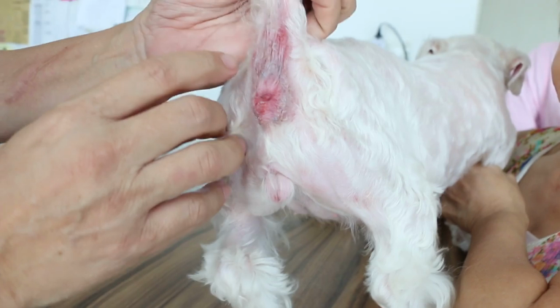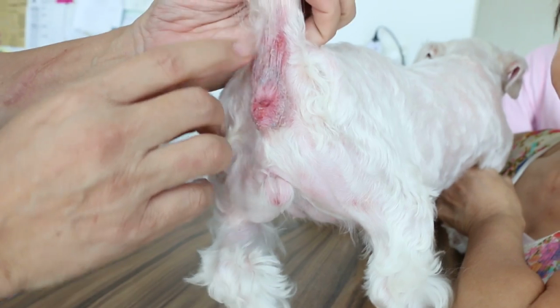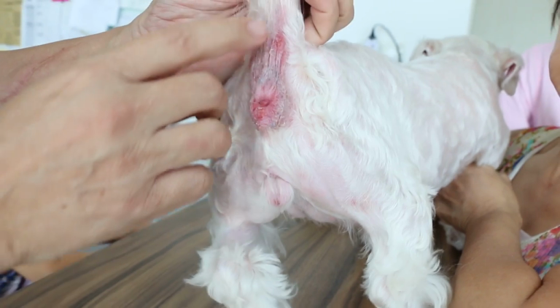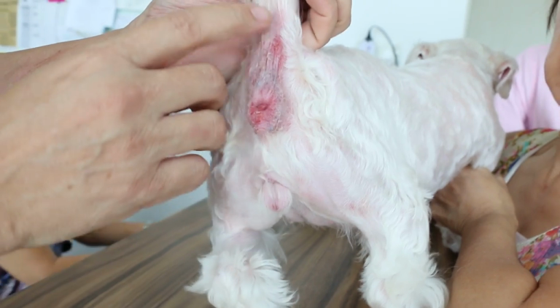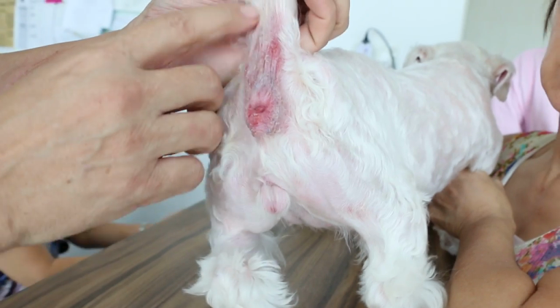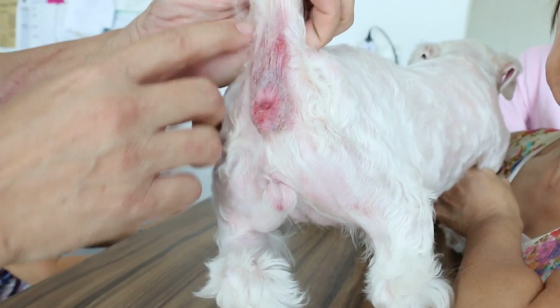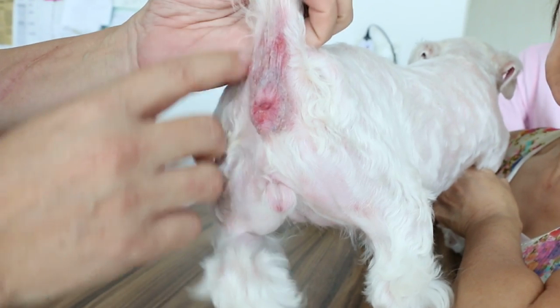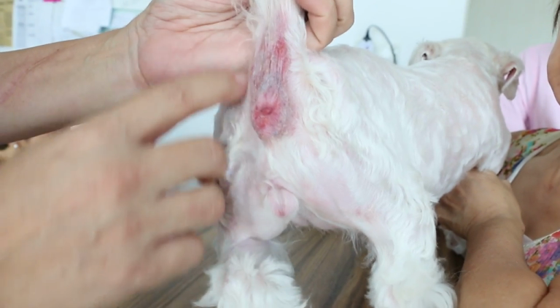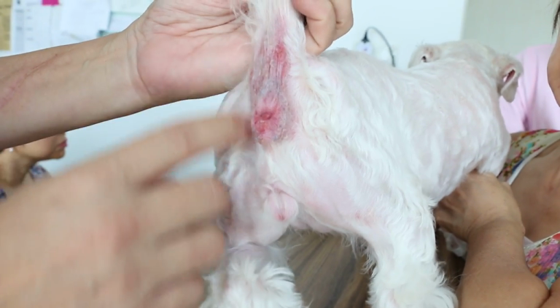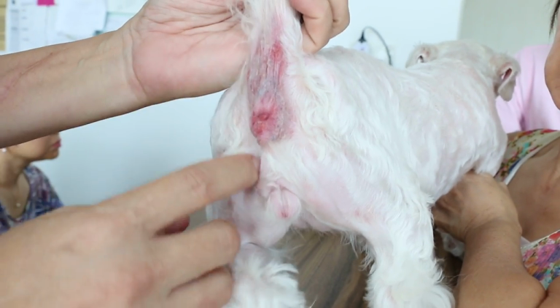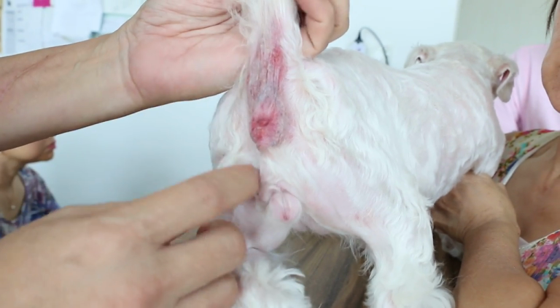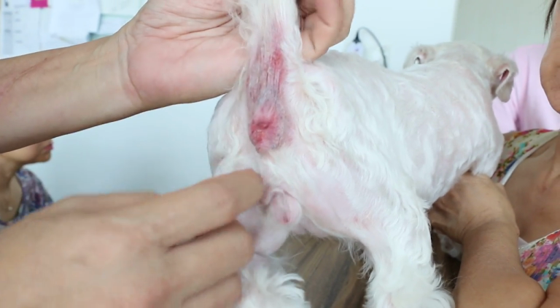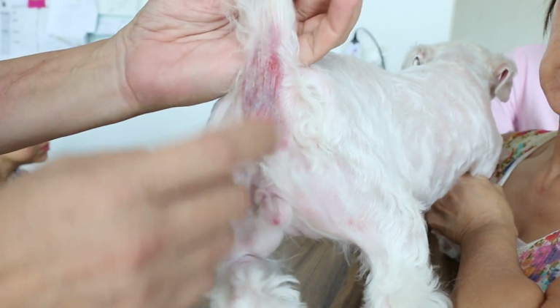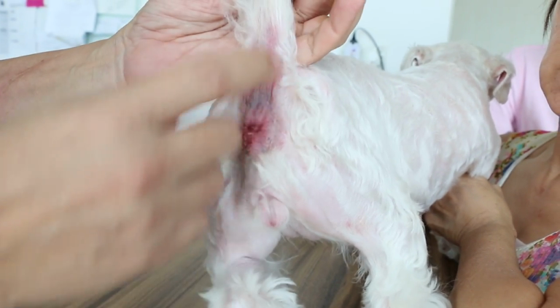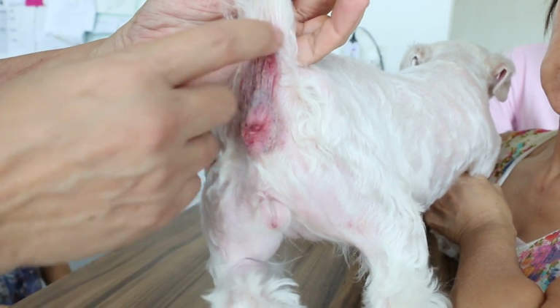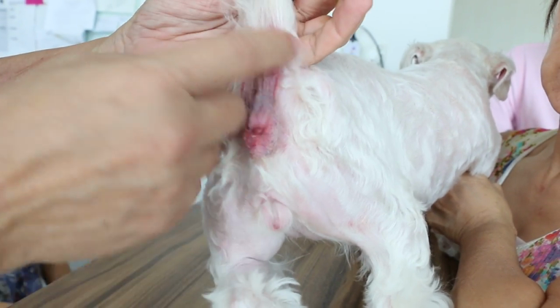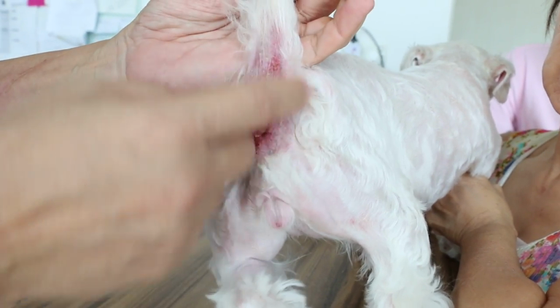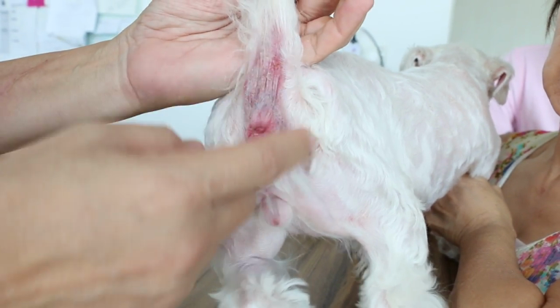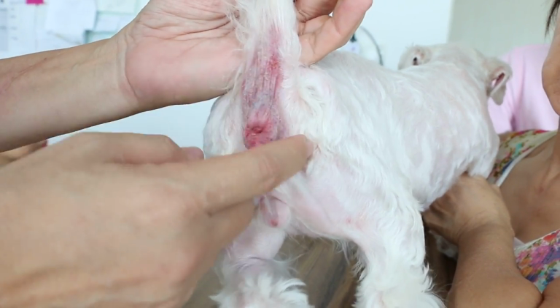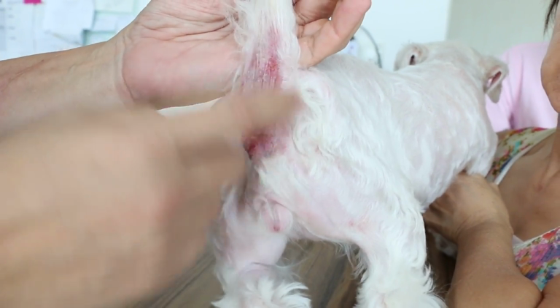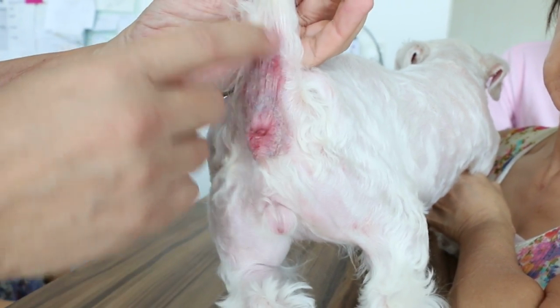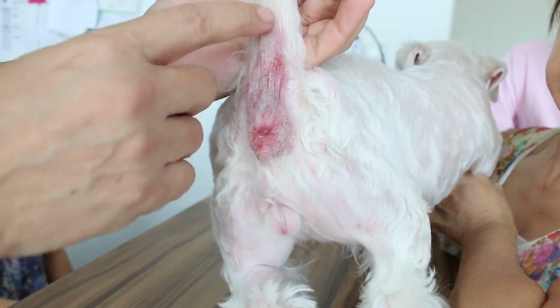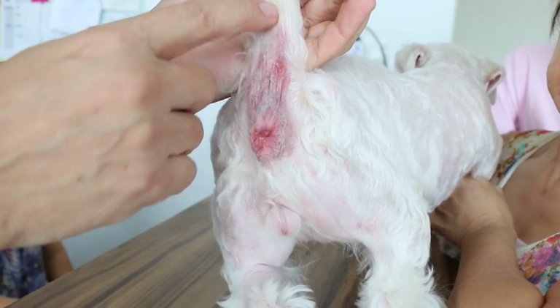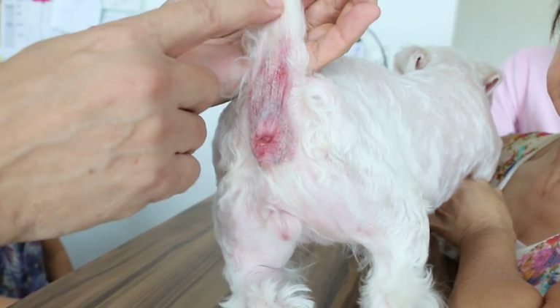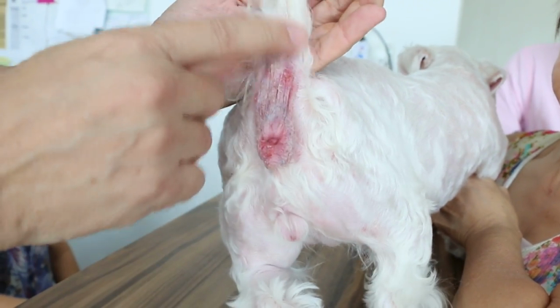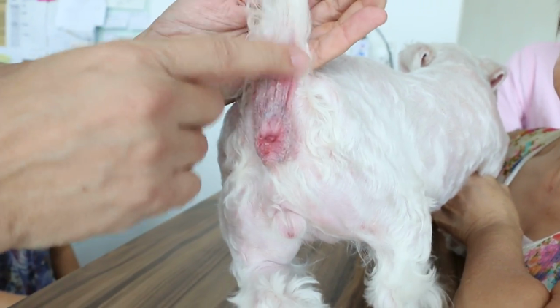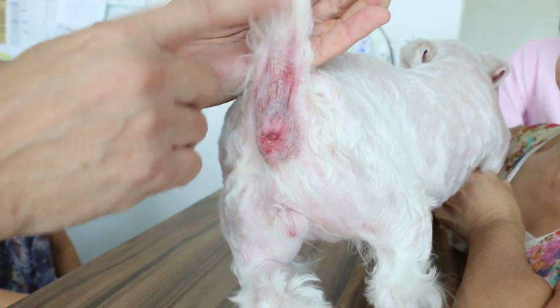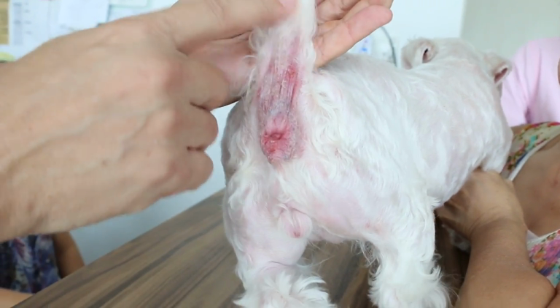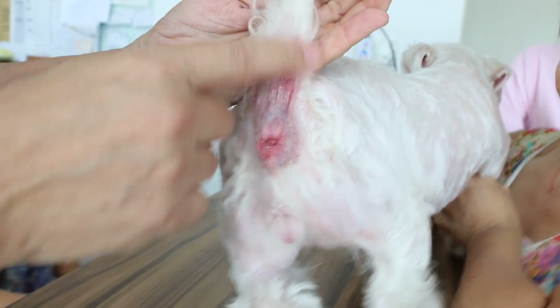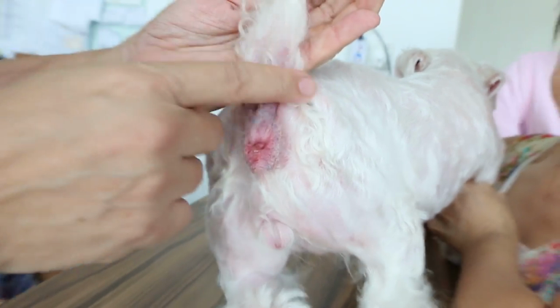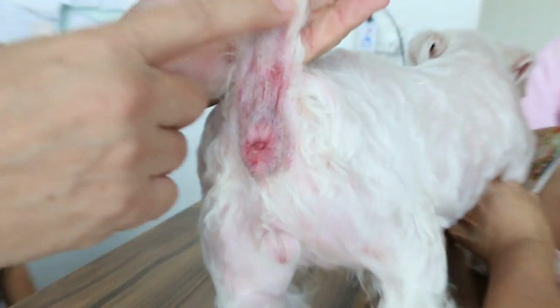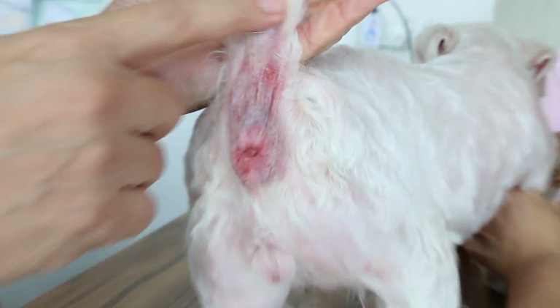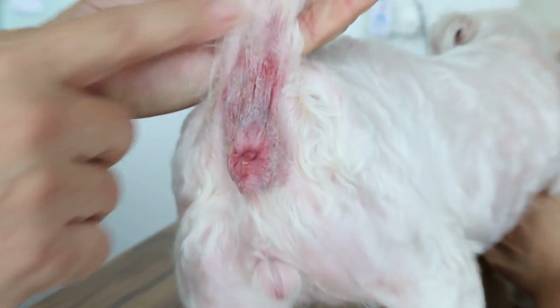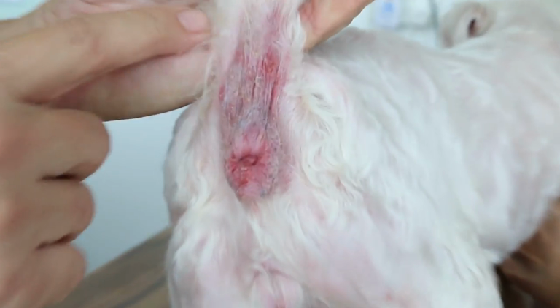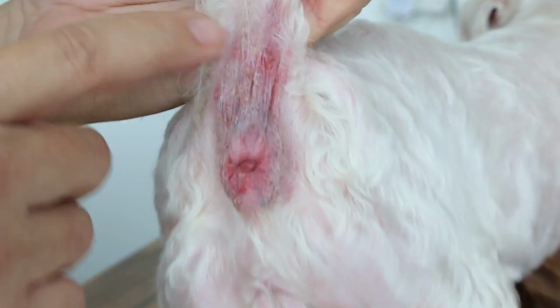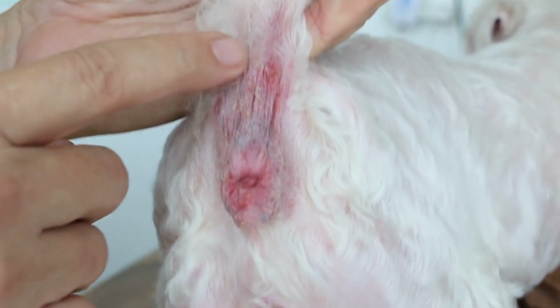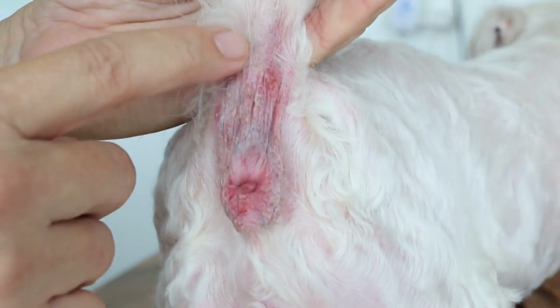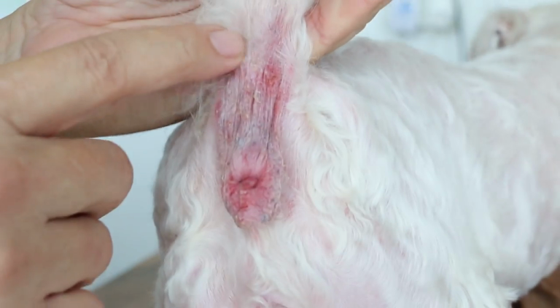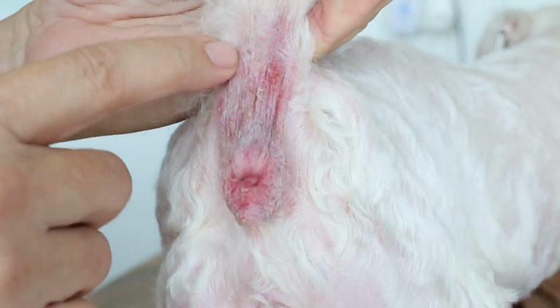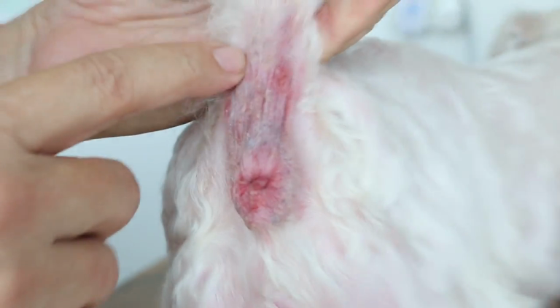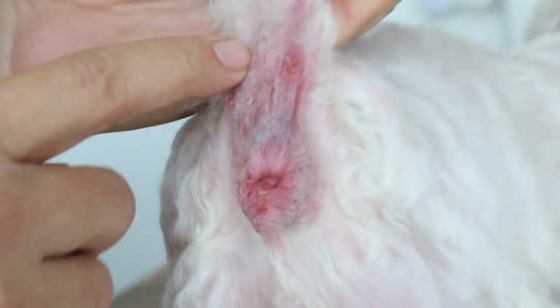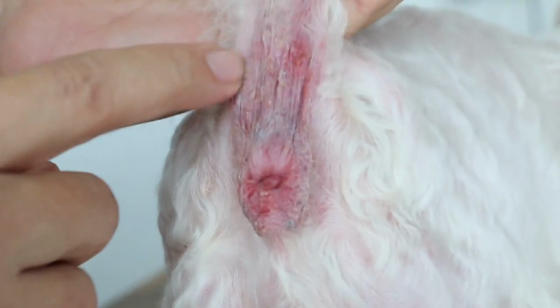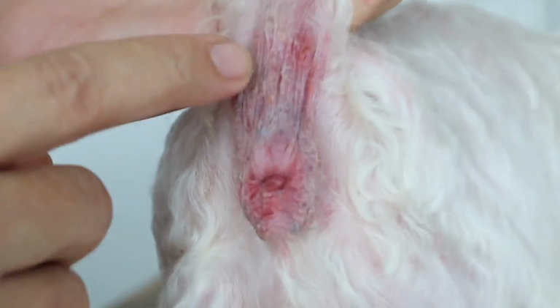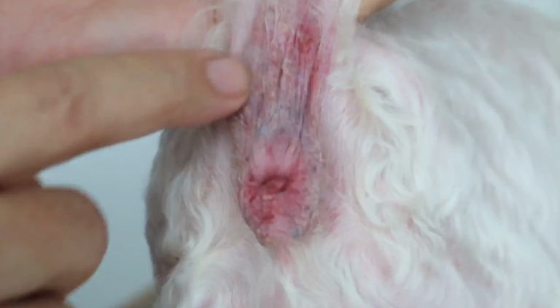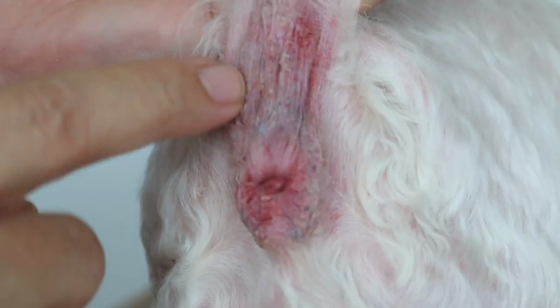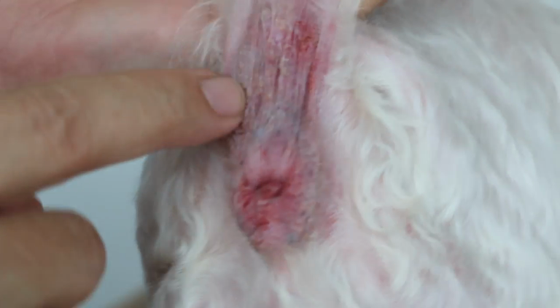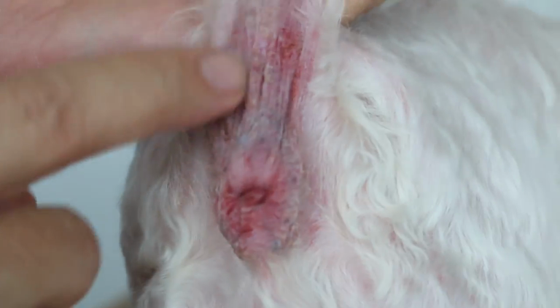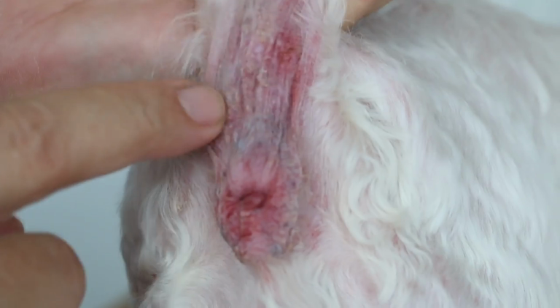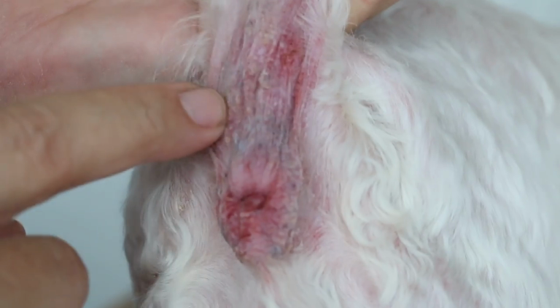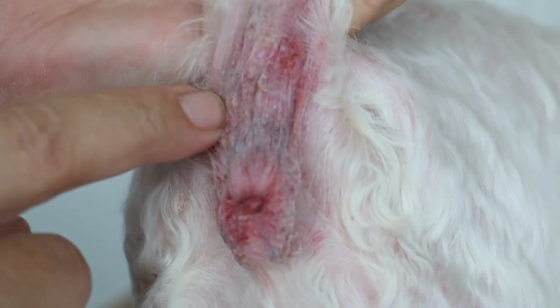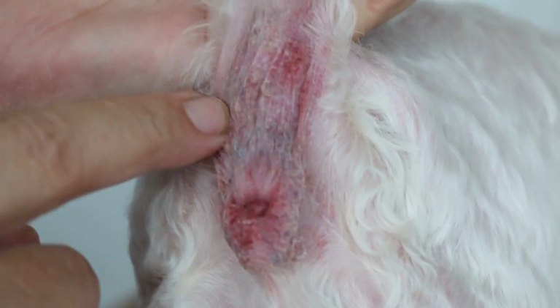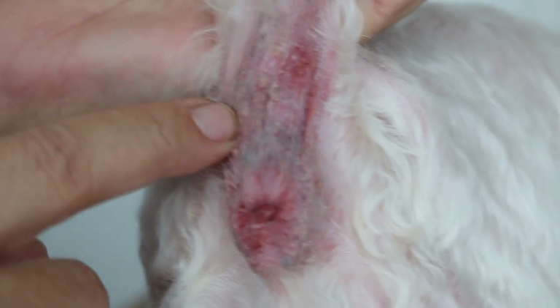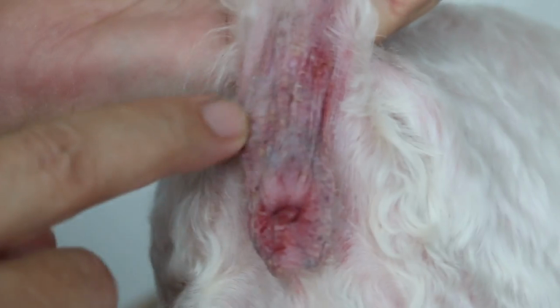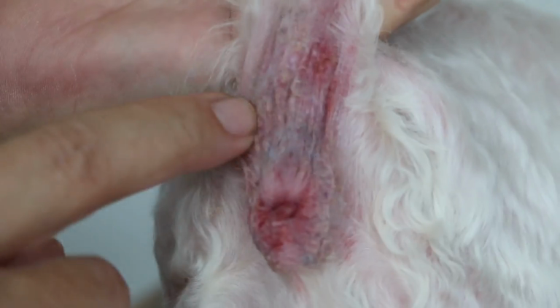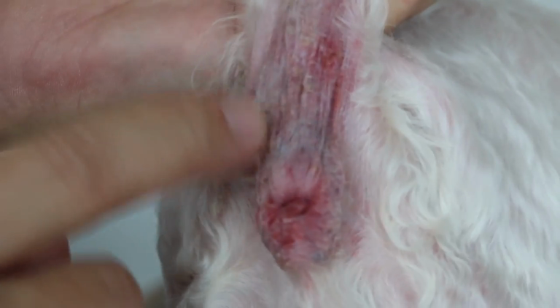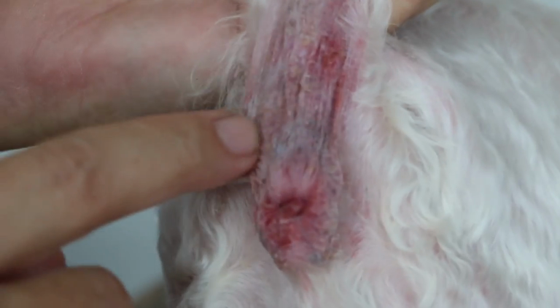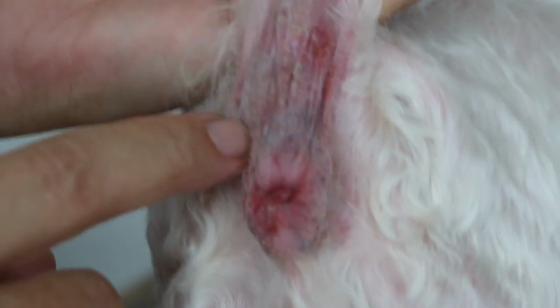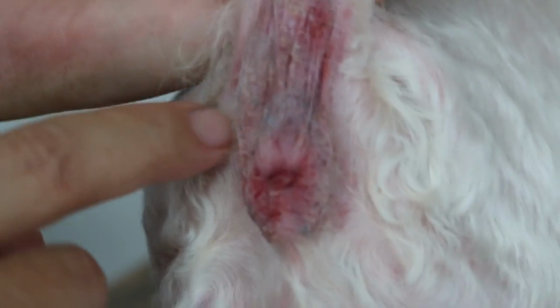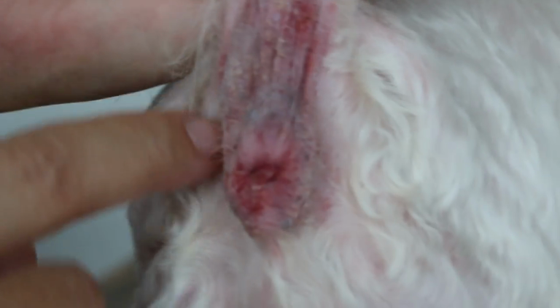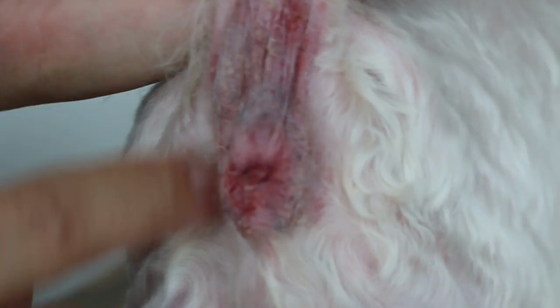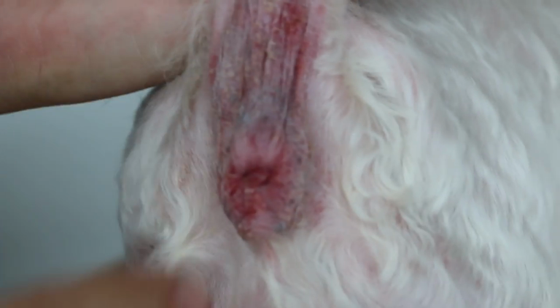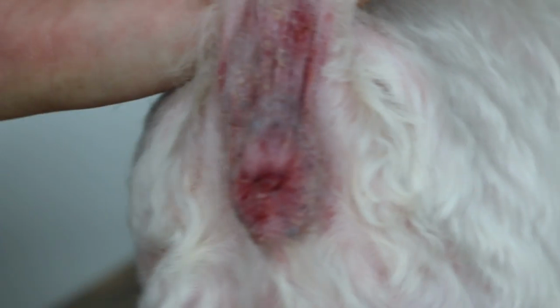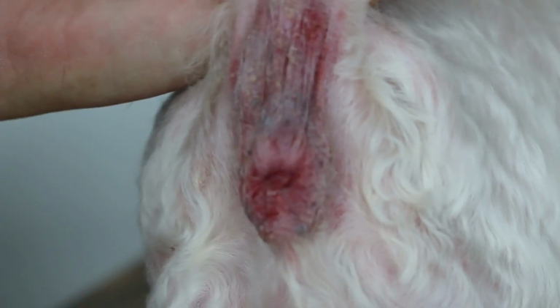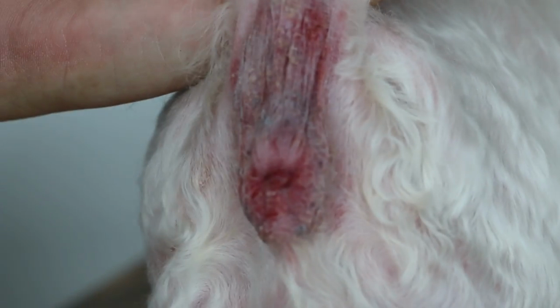This dog has anal sac chronic anal sacculitis. It's all red and dry due to licking.